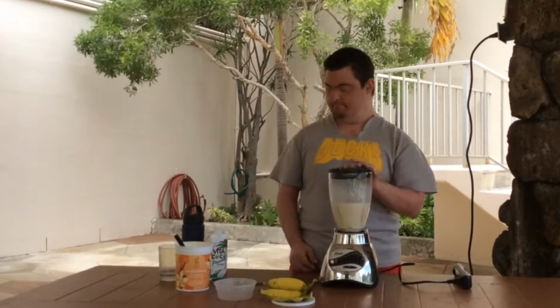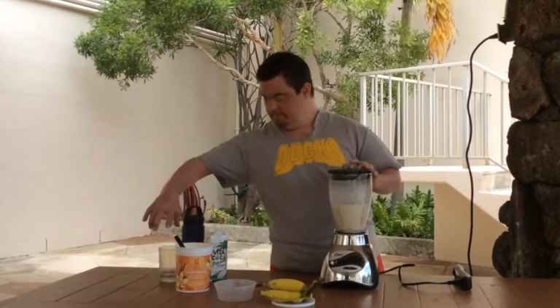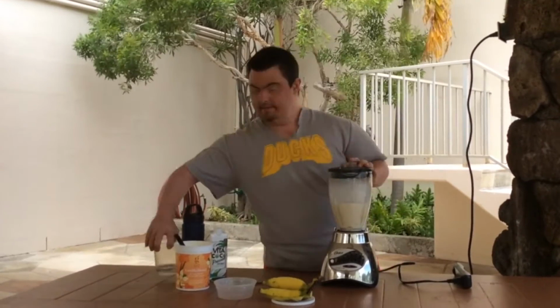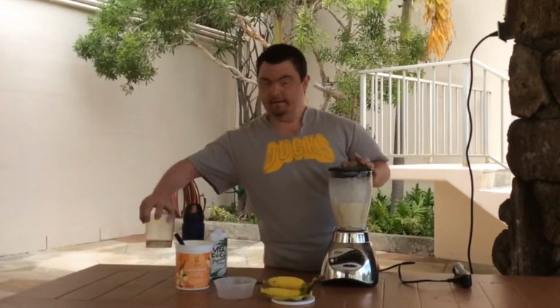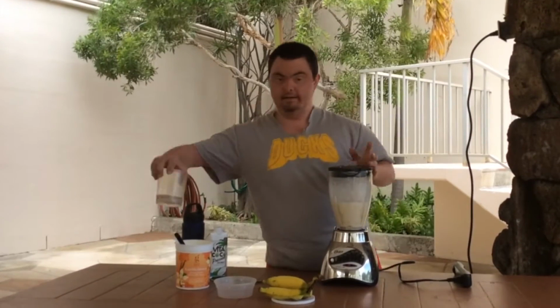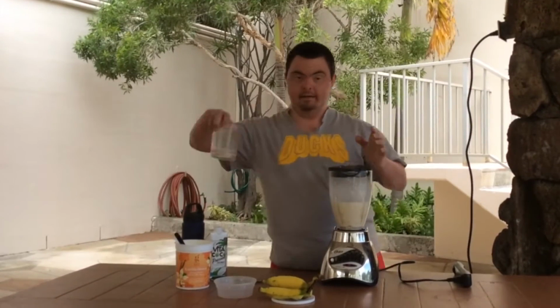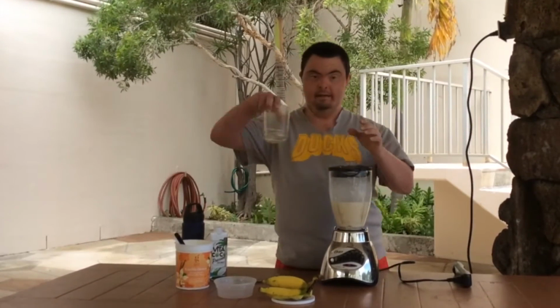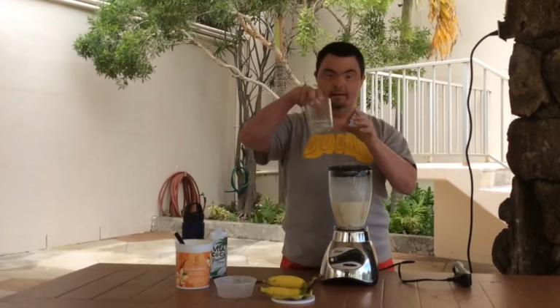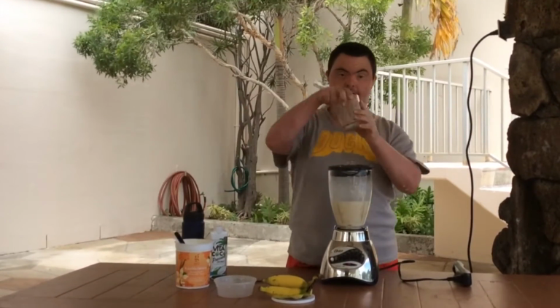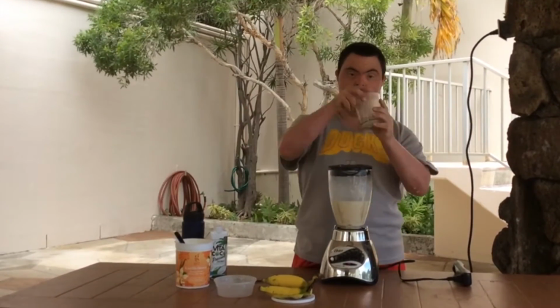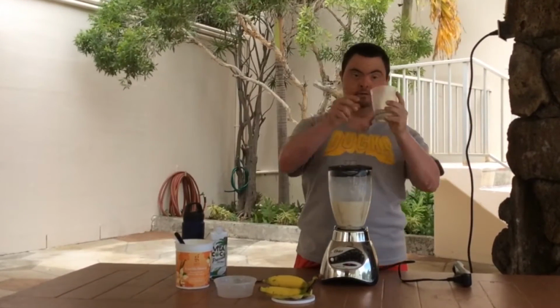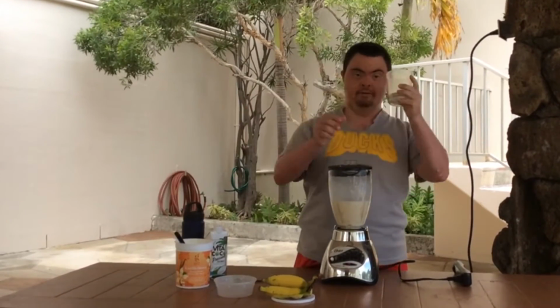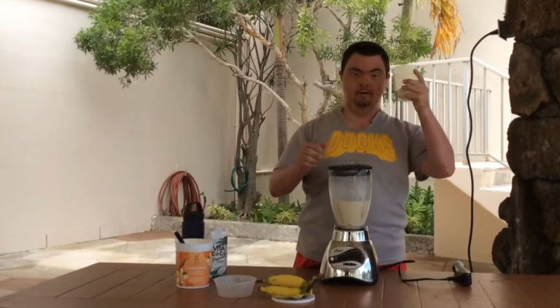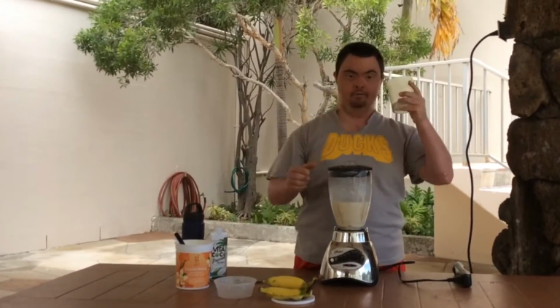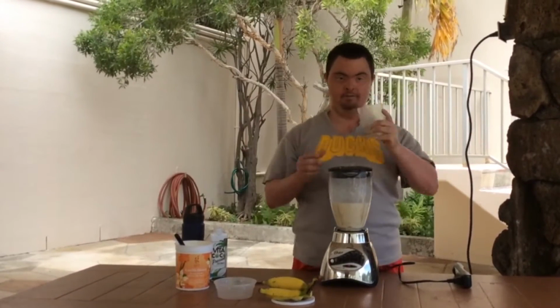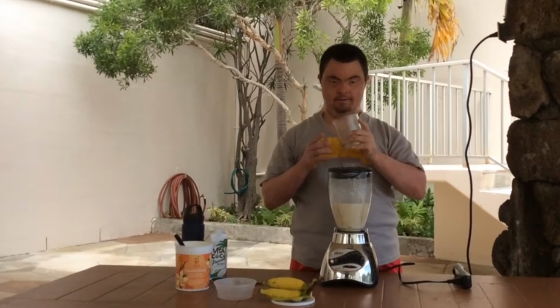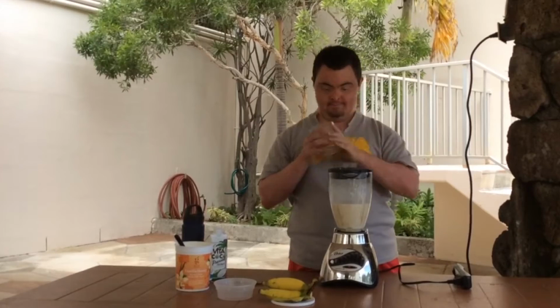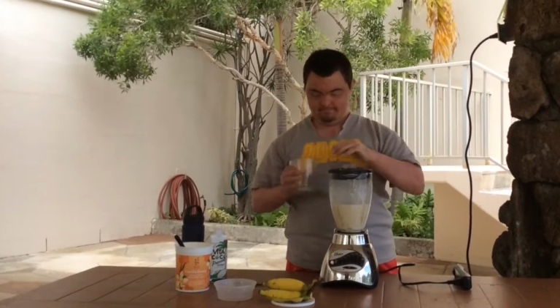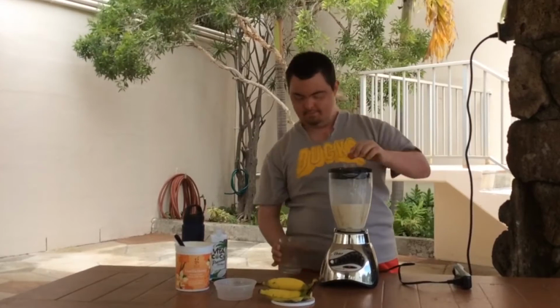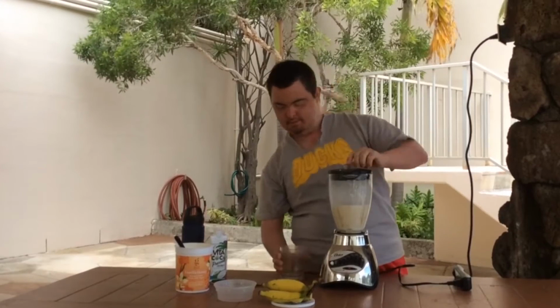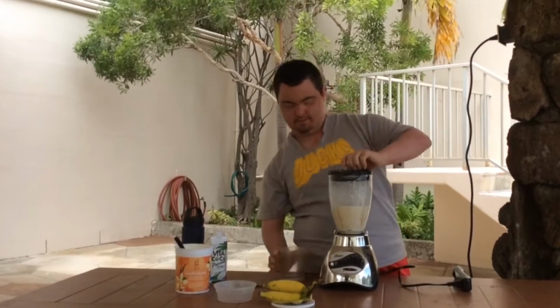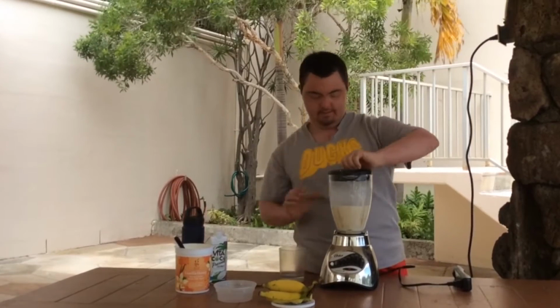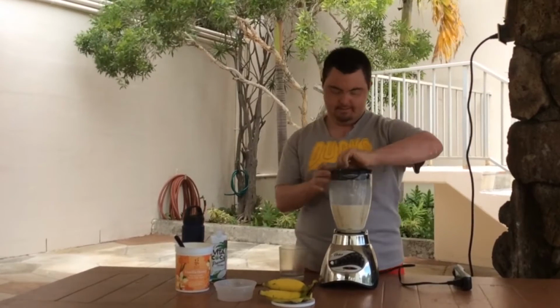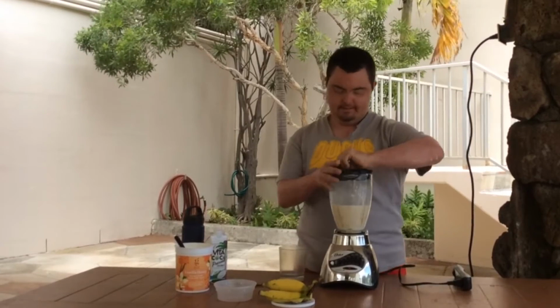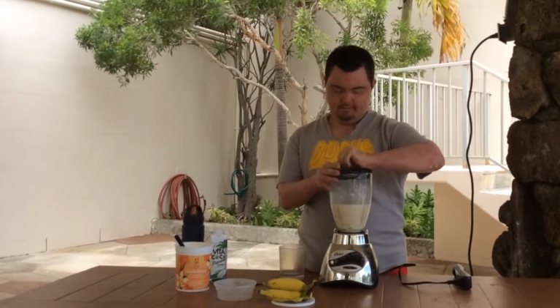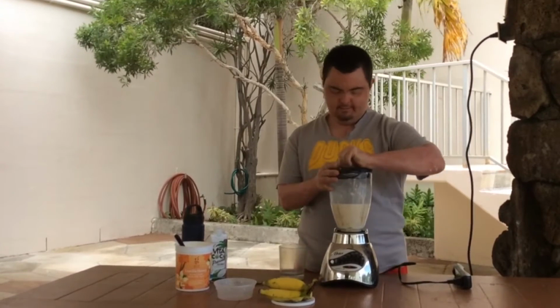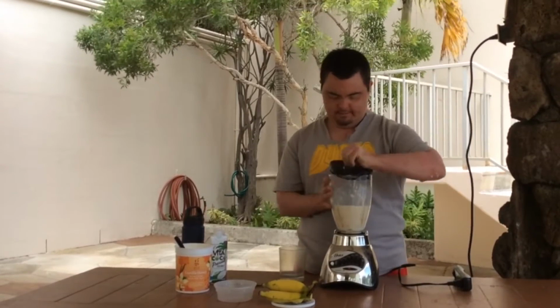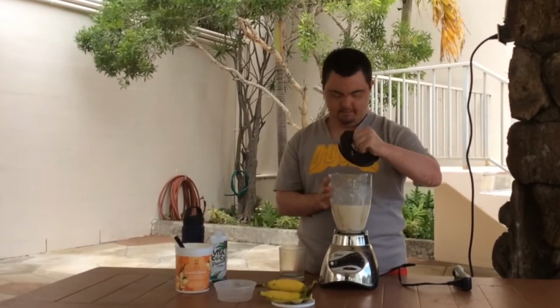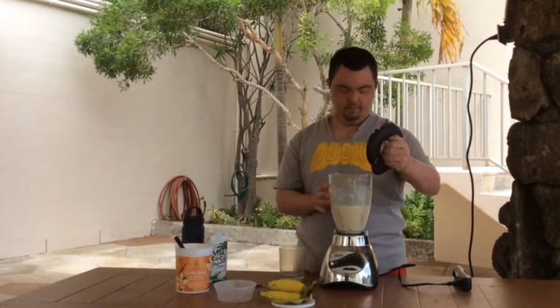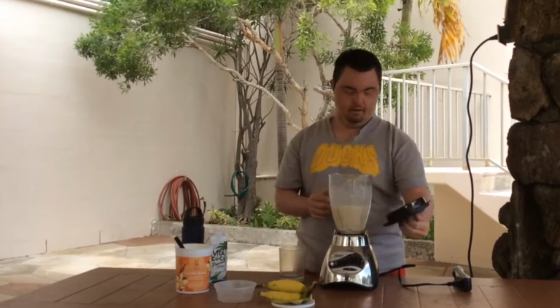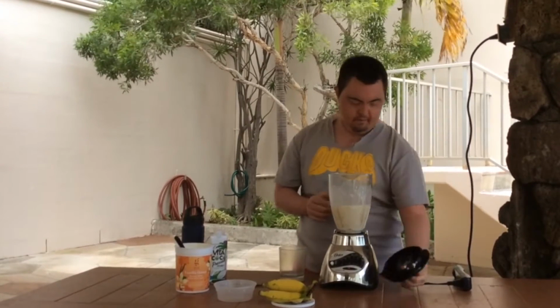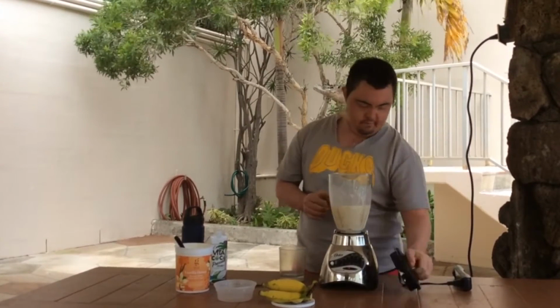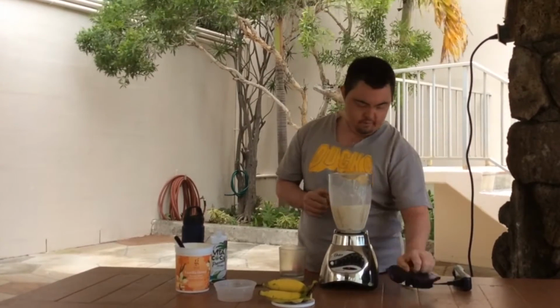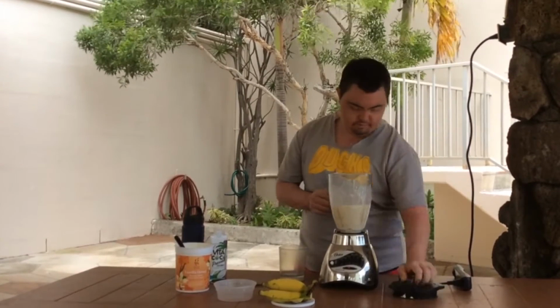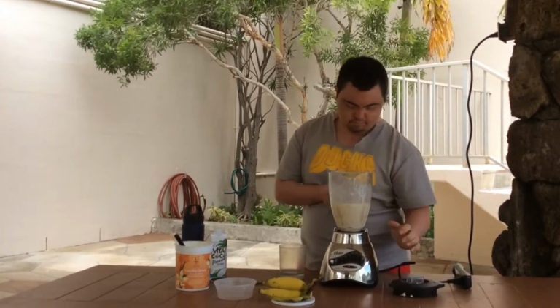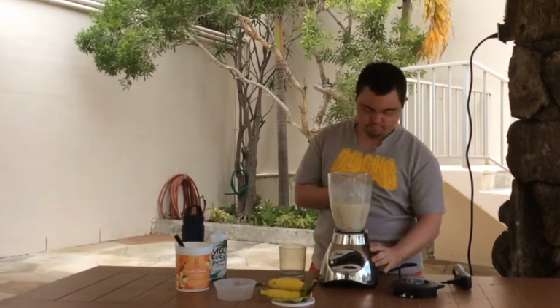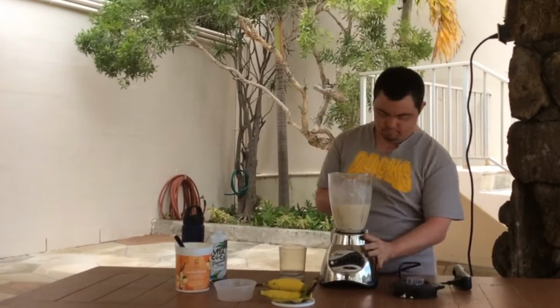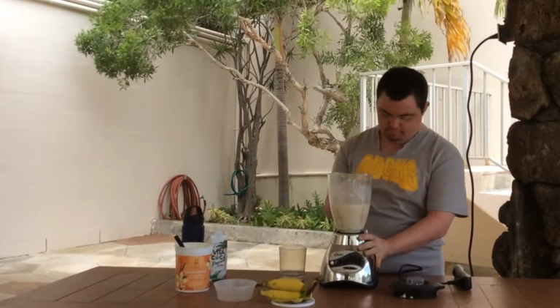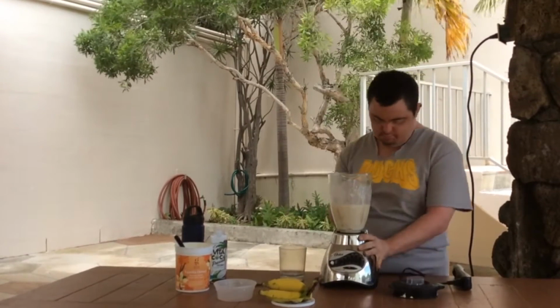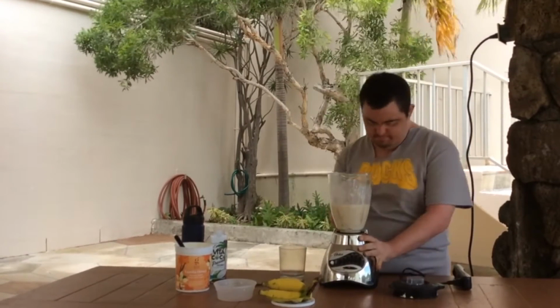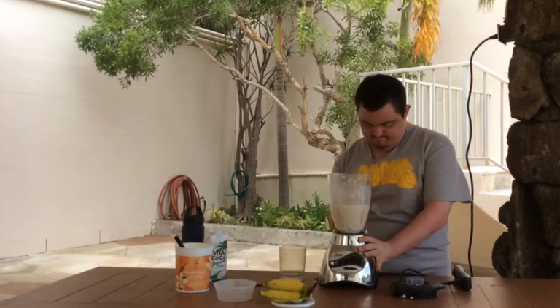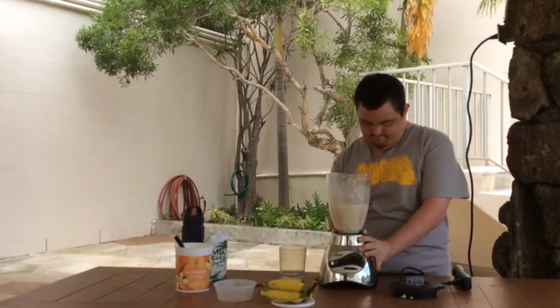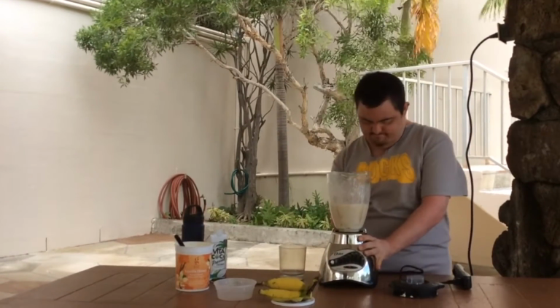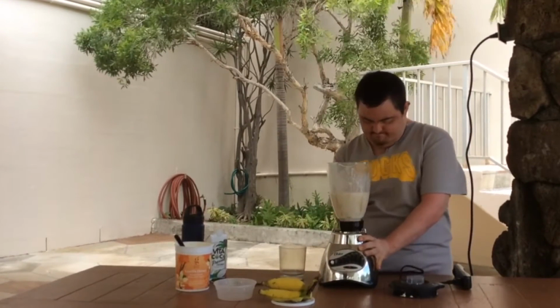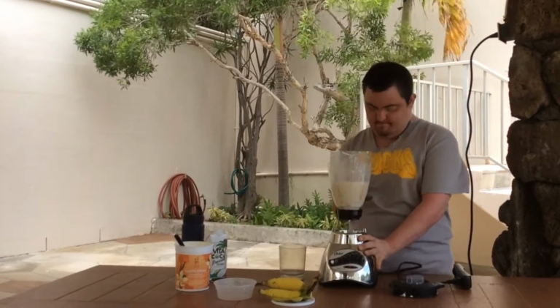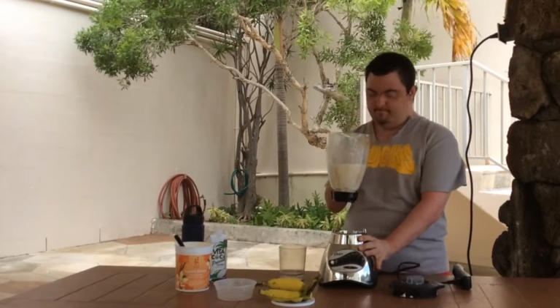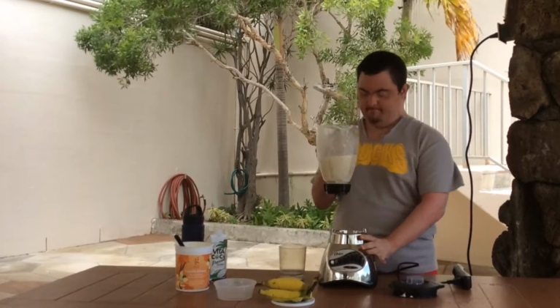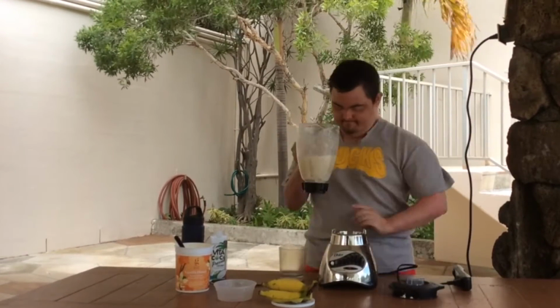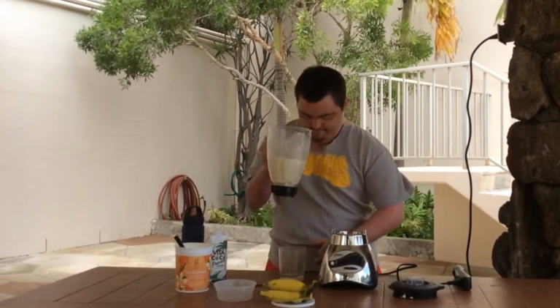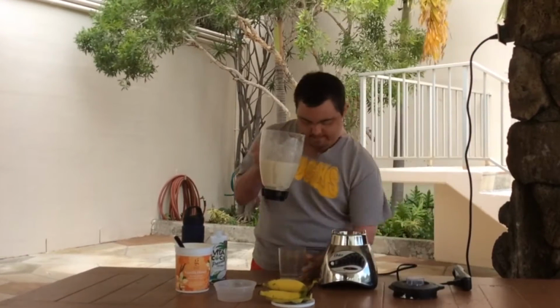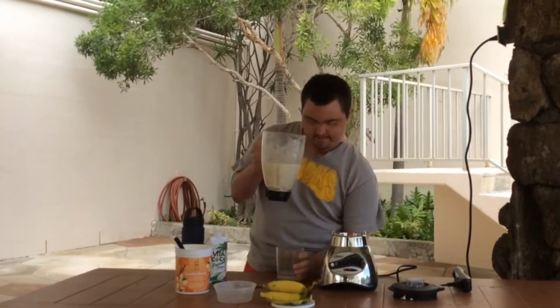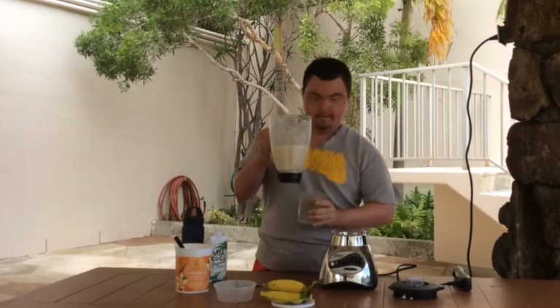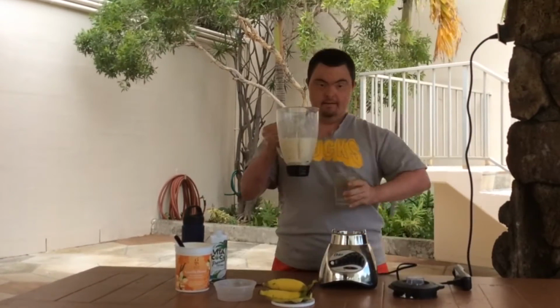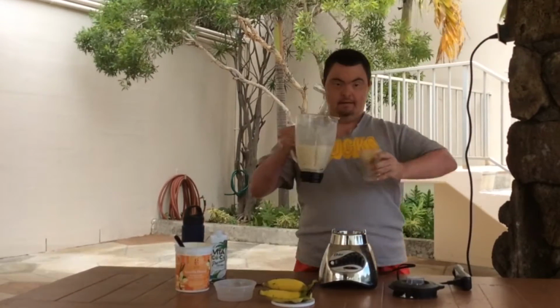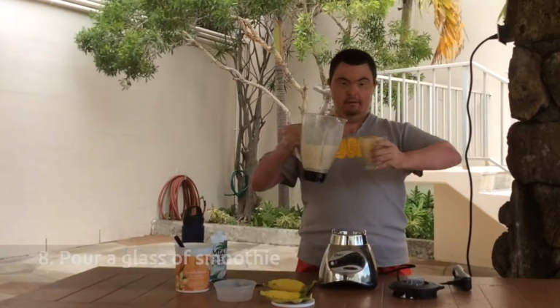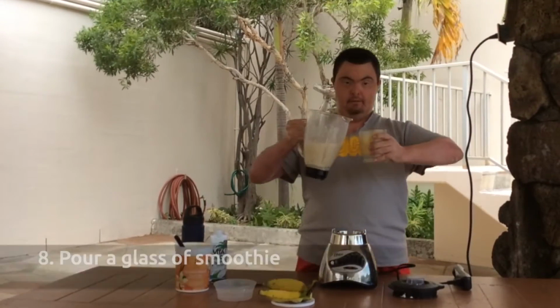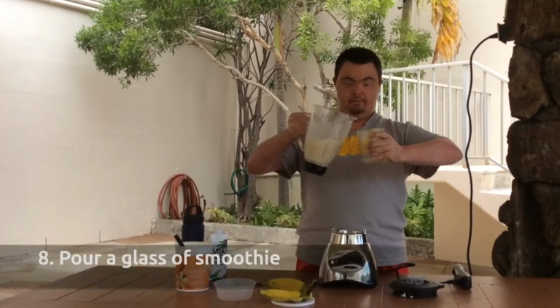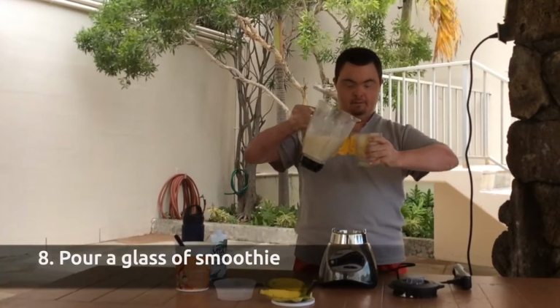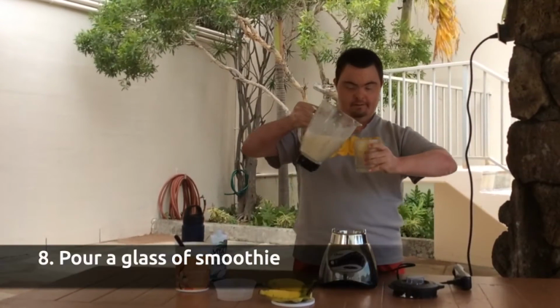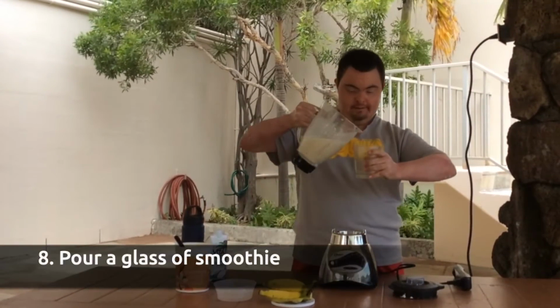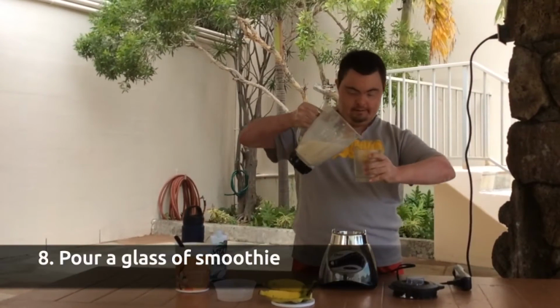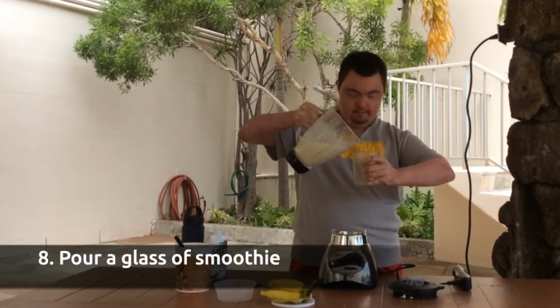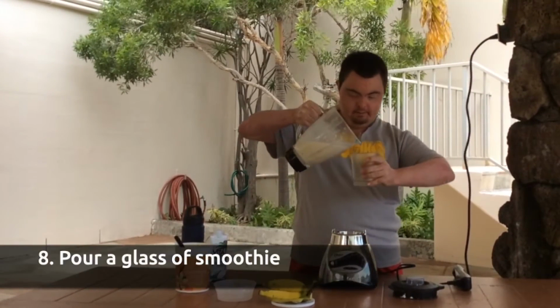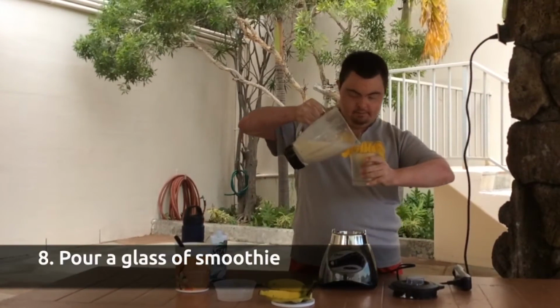Then you get the top. Then you fold it up.